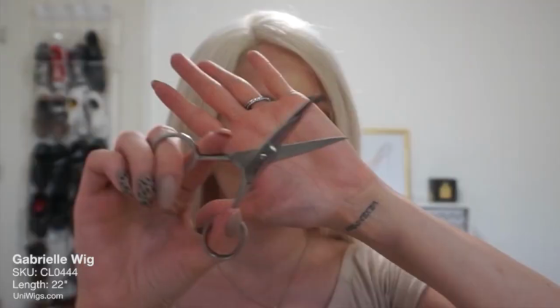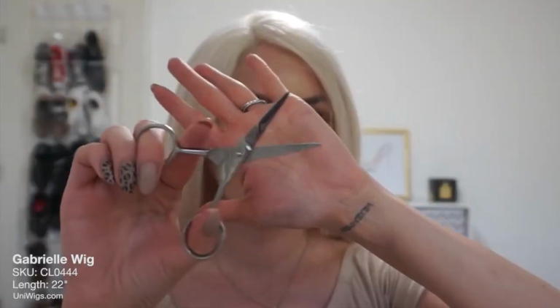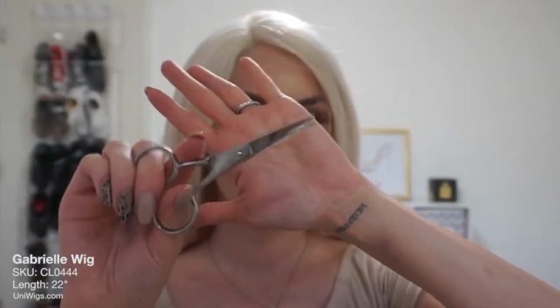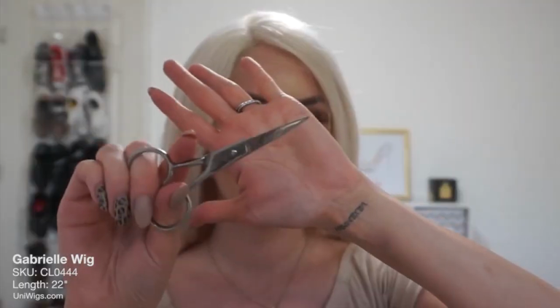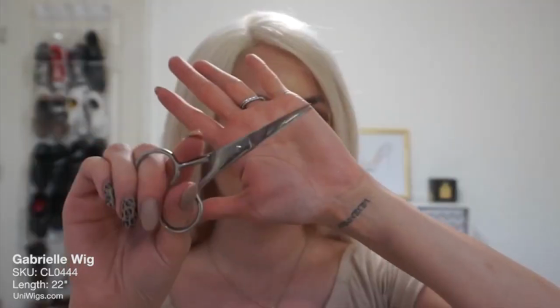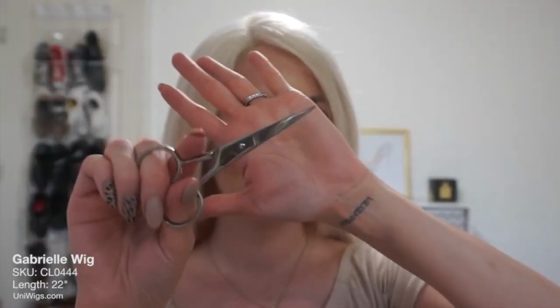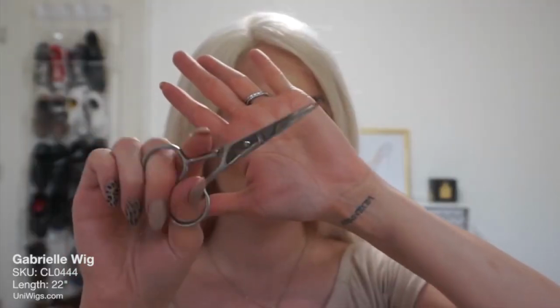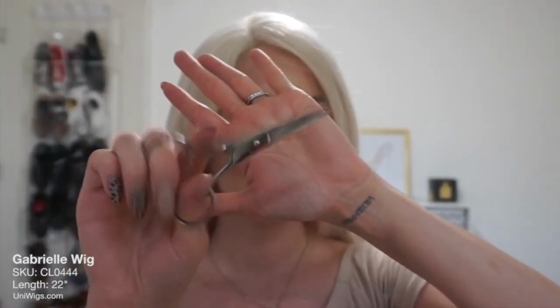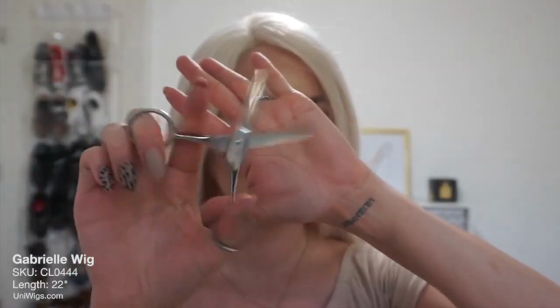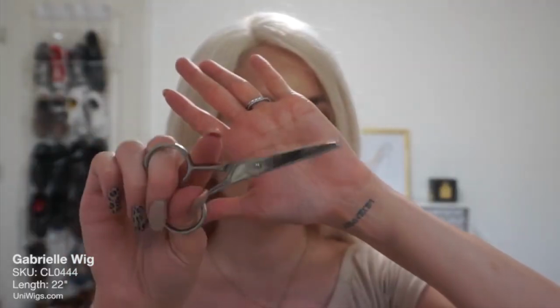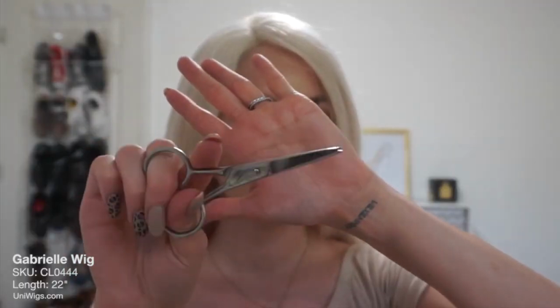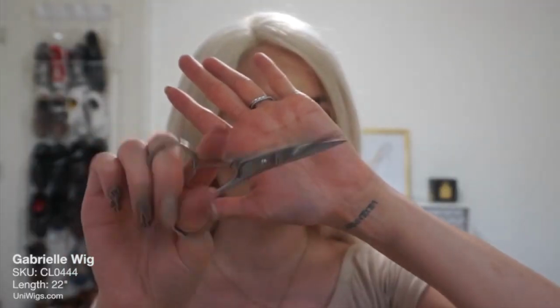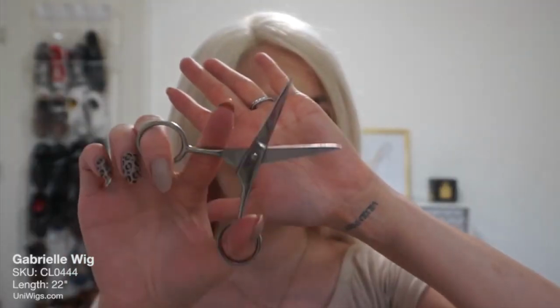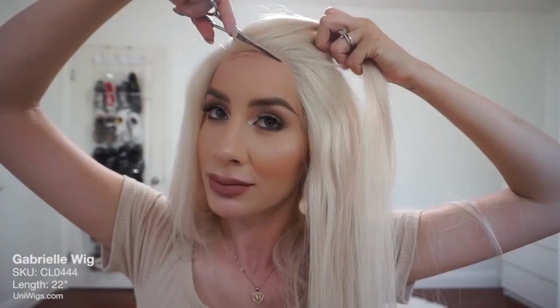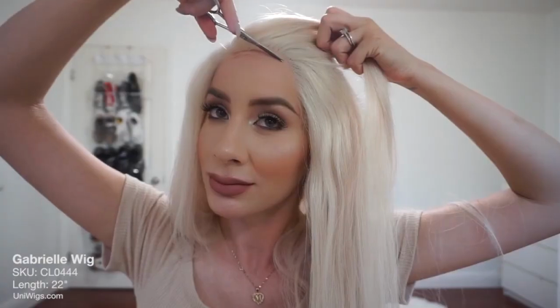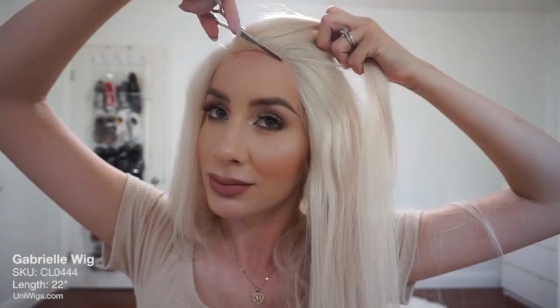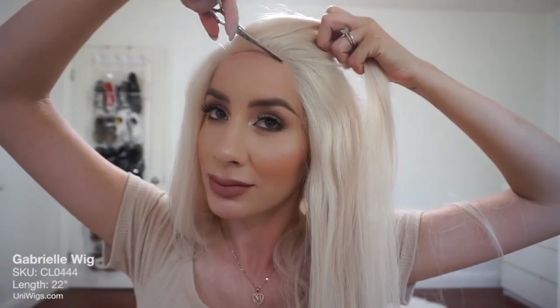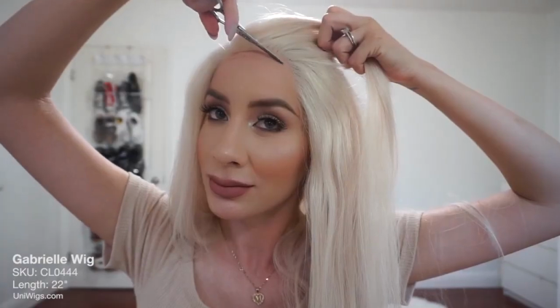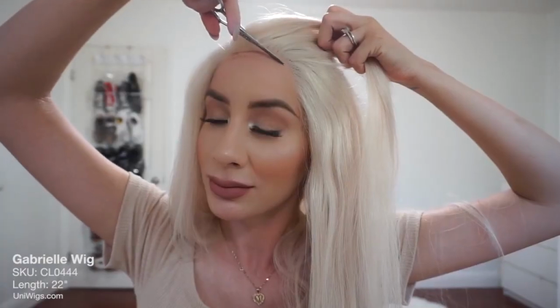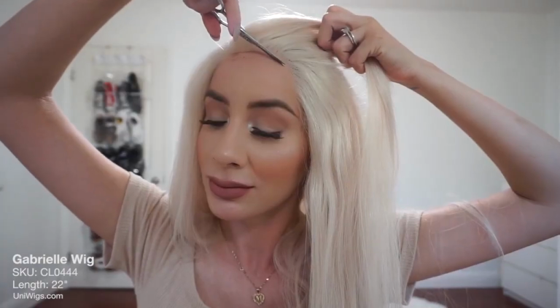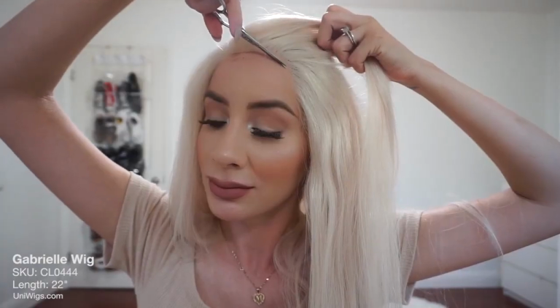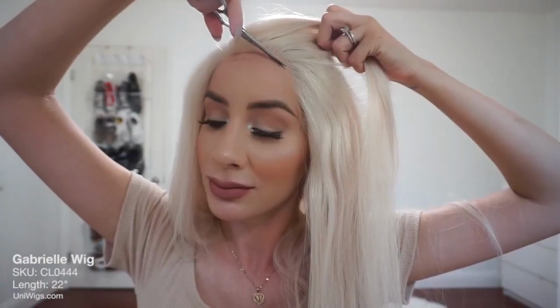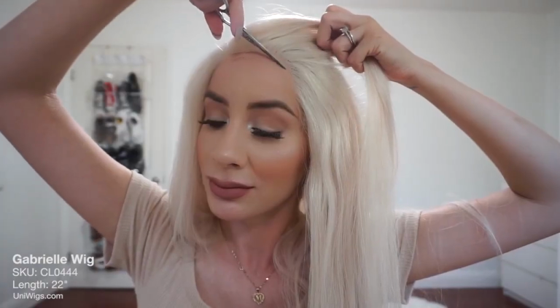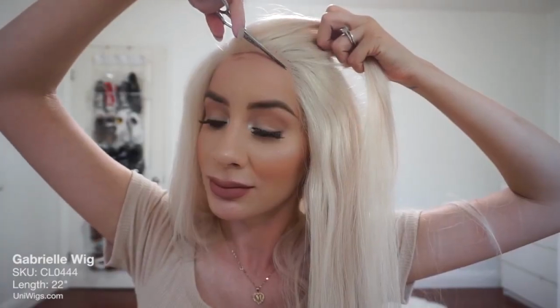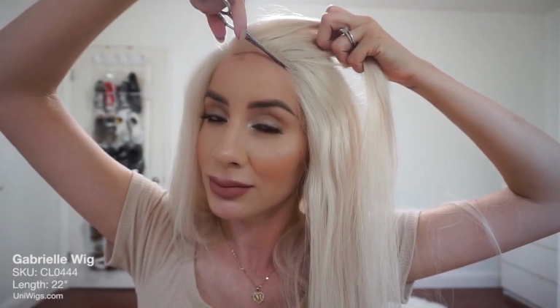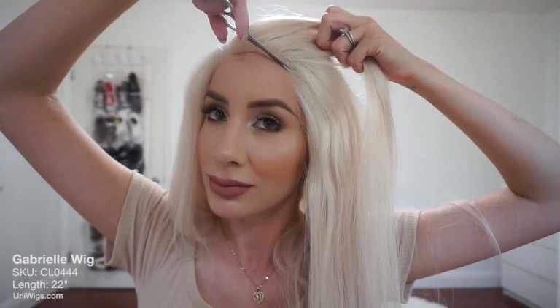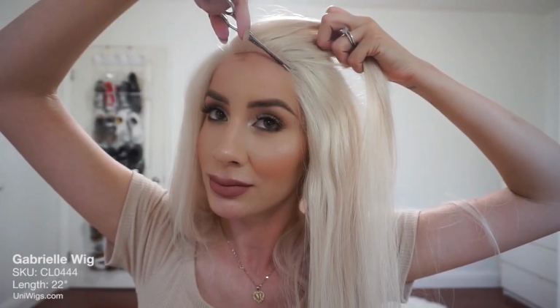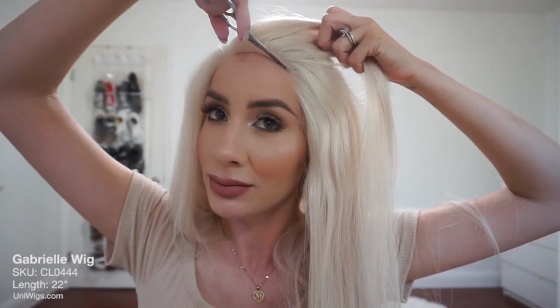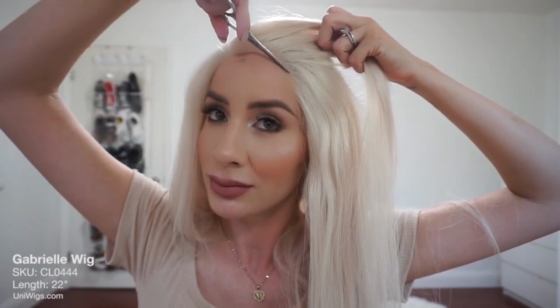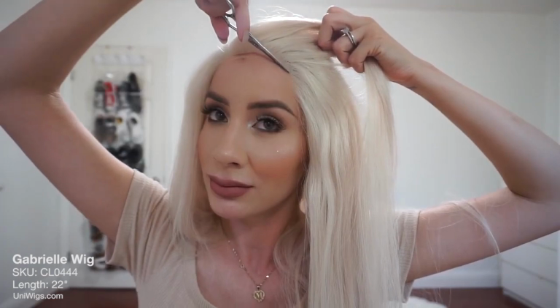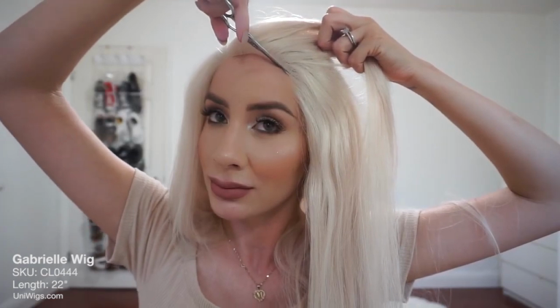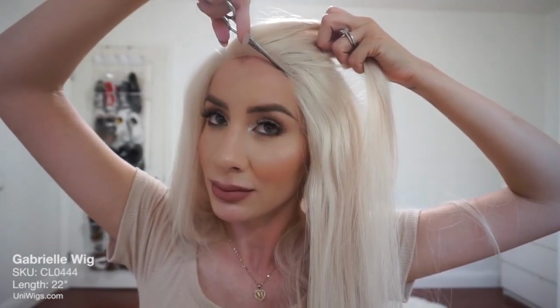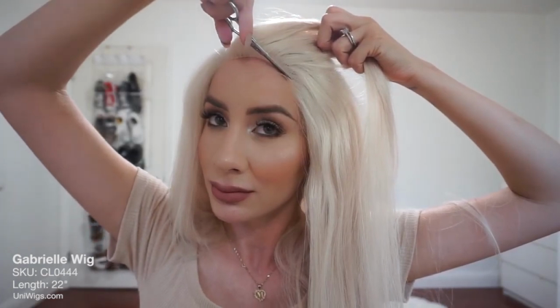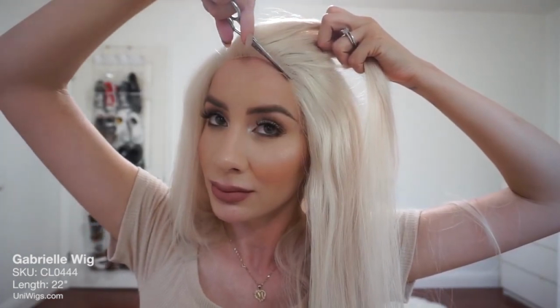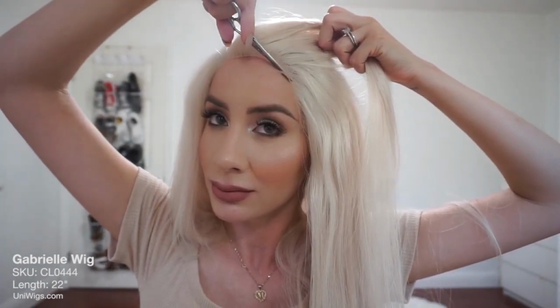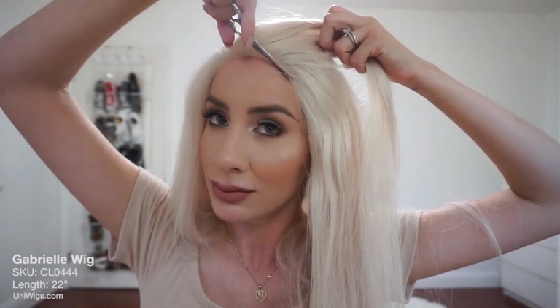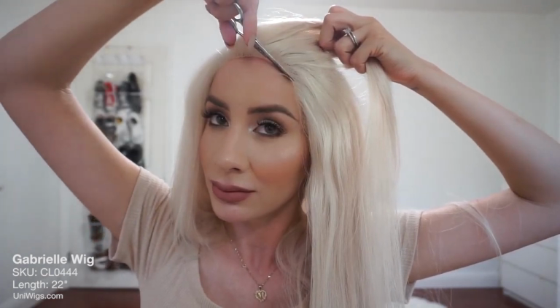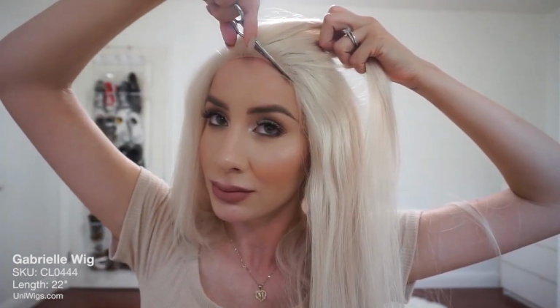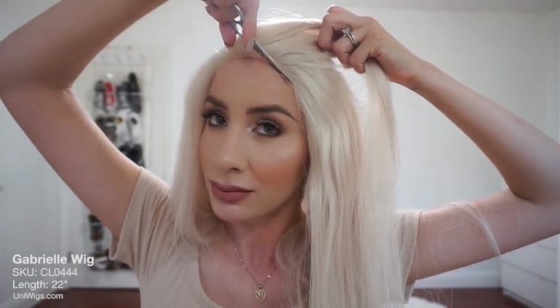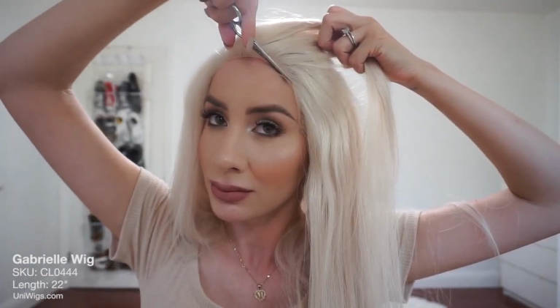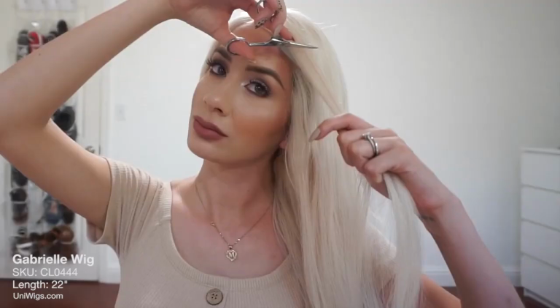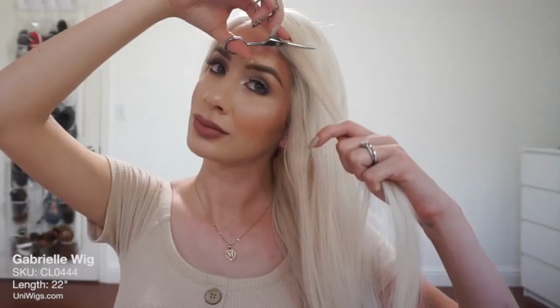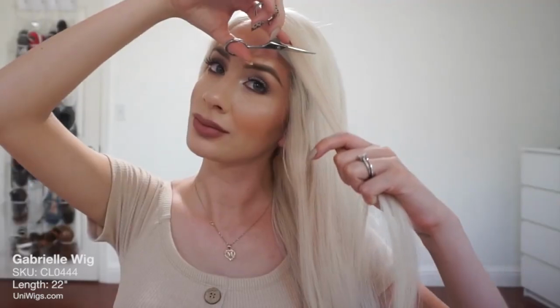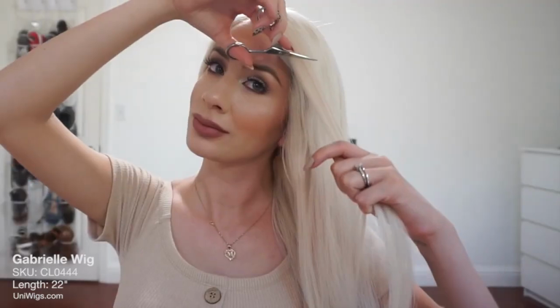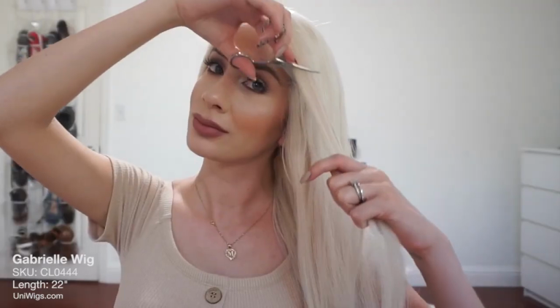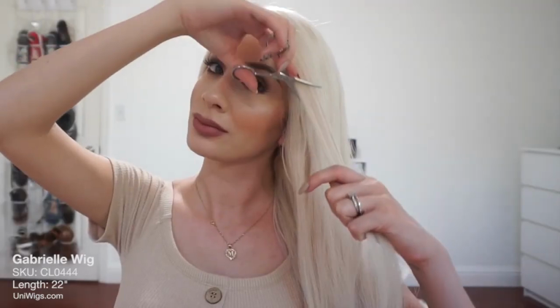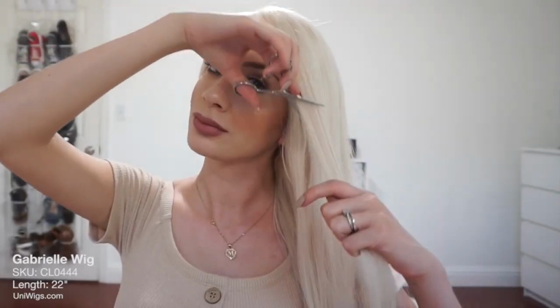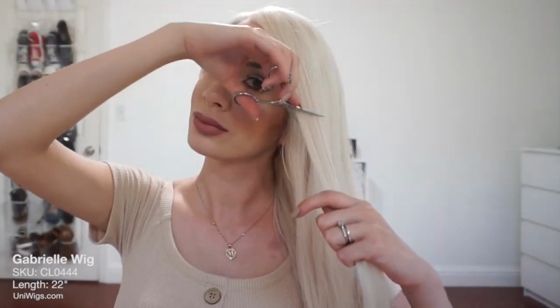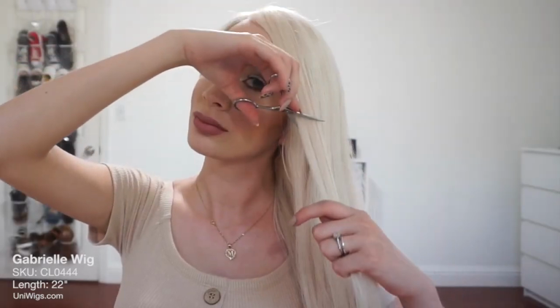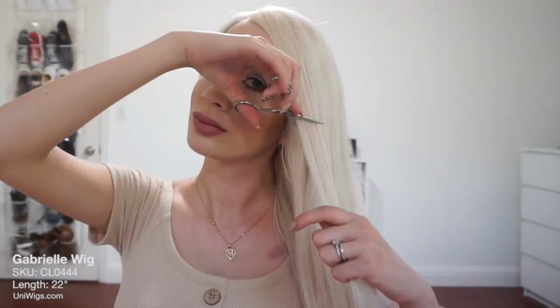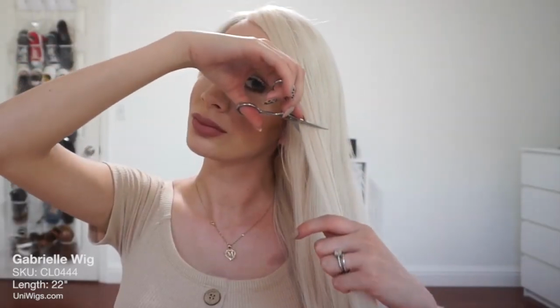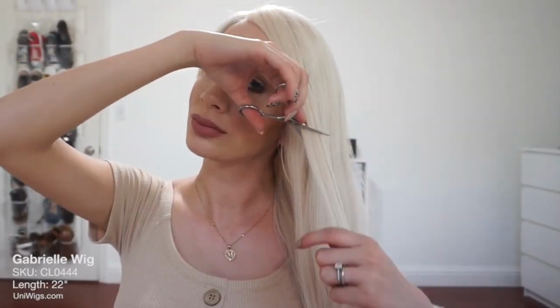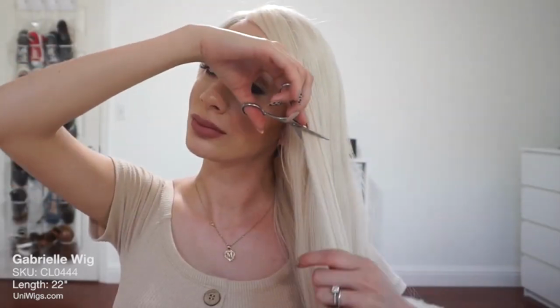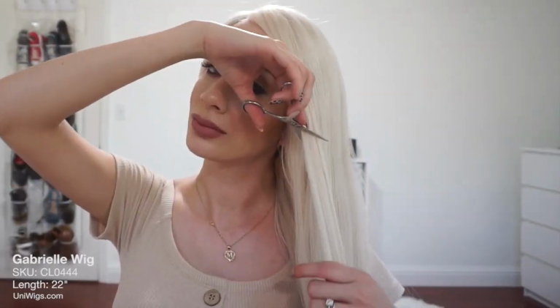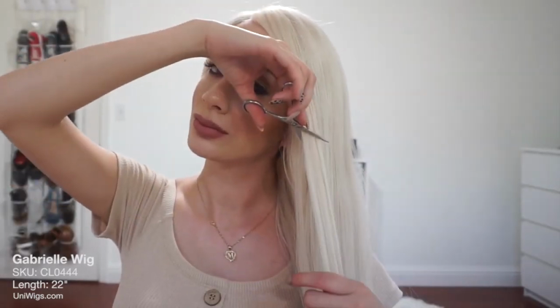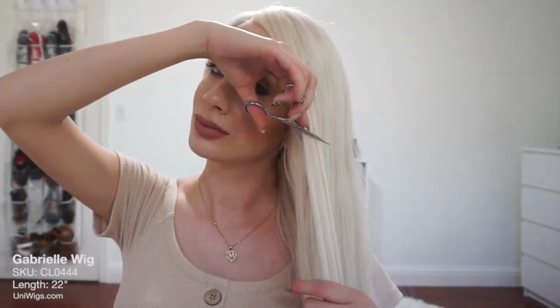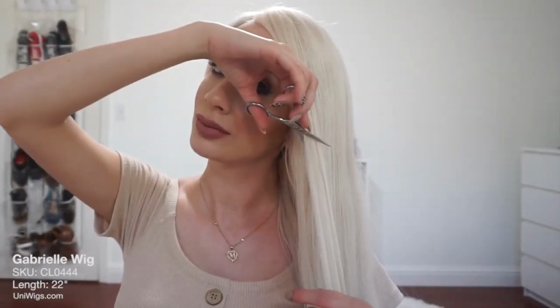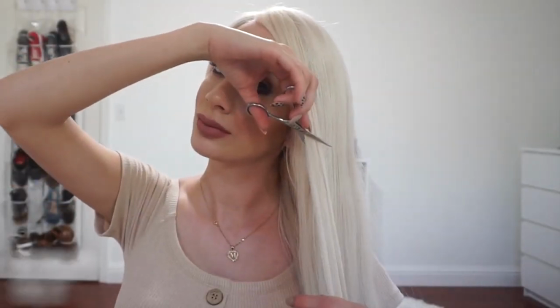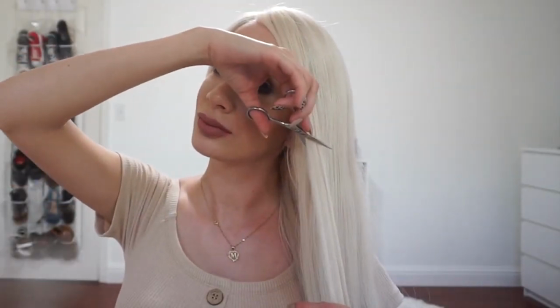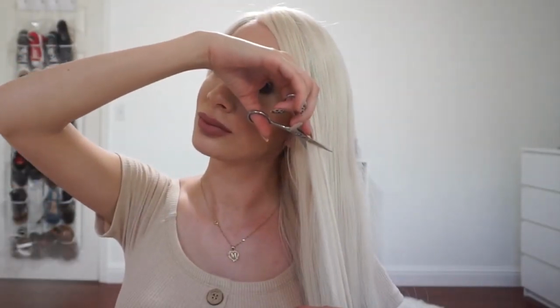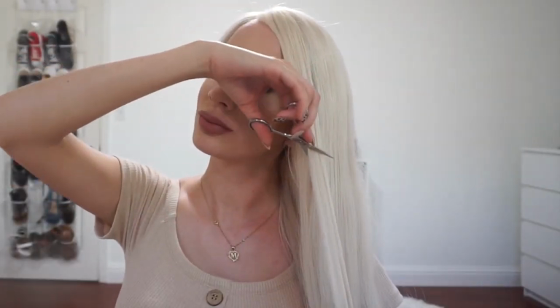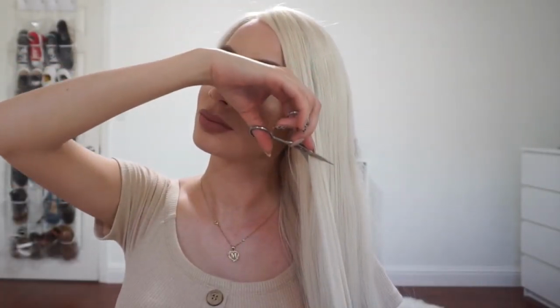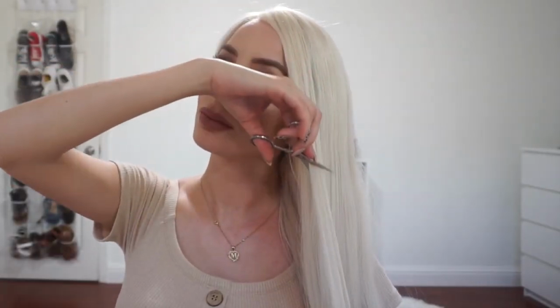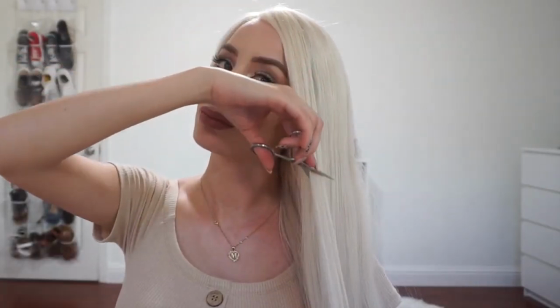Here are some small scissors and I'm just going to cut this piece off. I'm going to frame the hair around my face really quick.